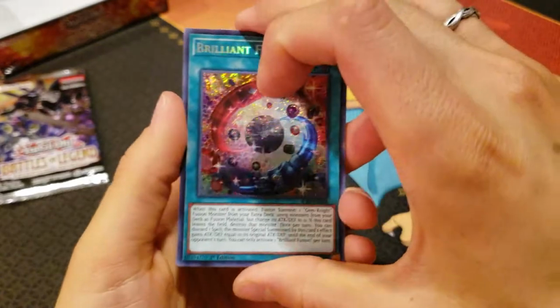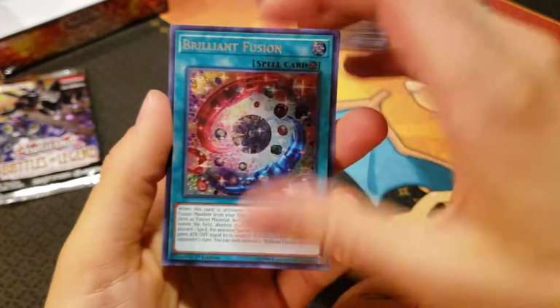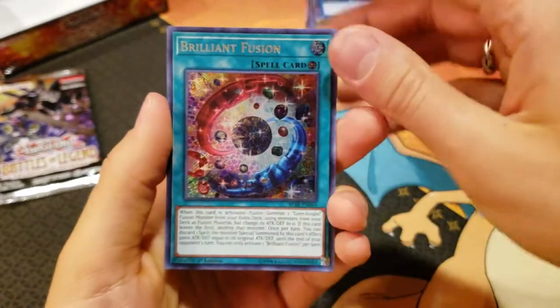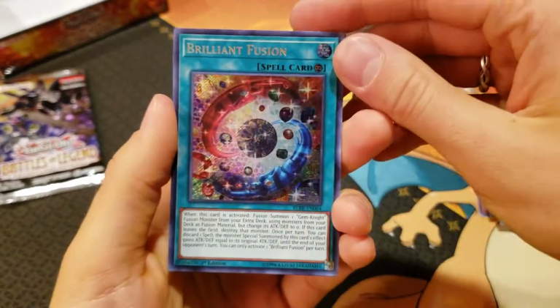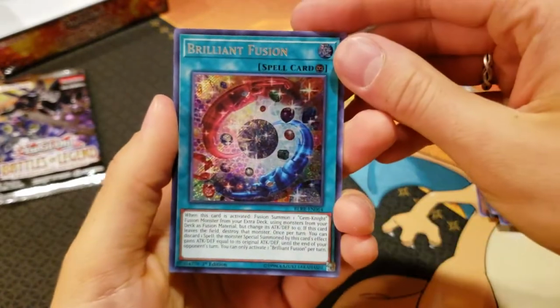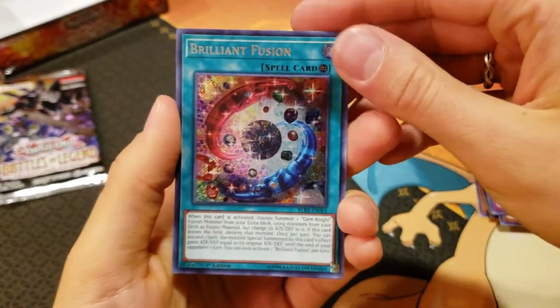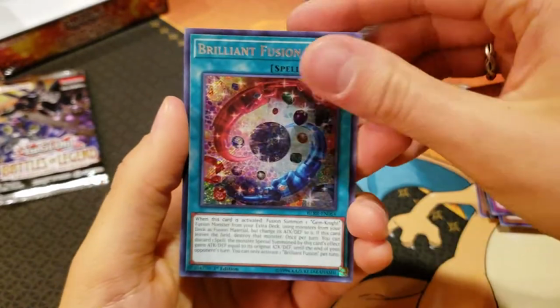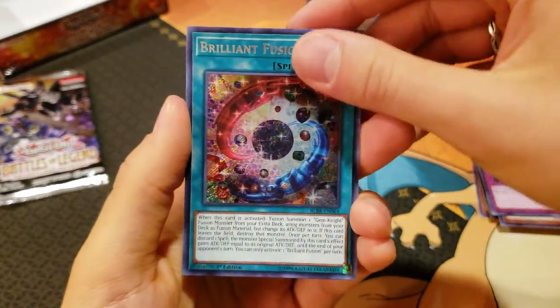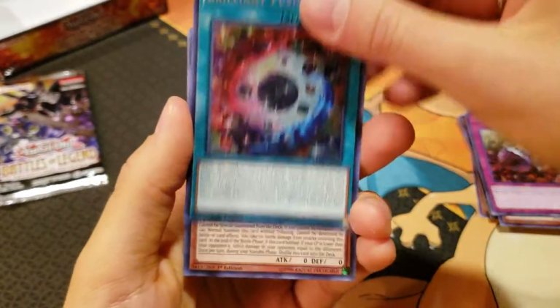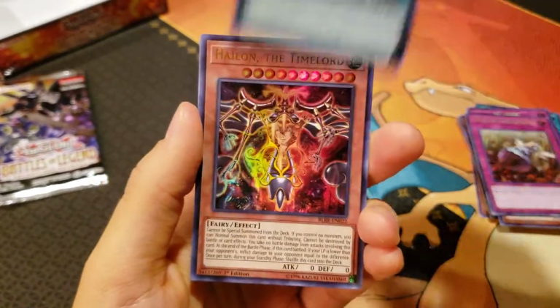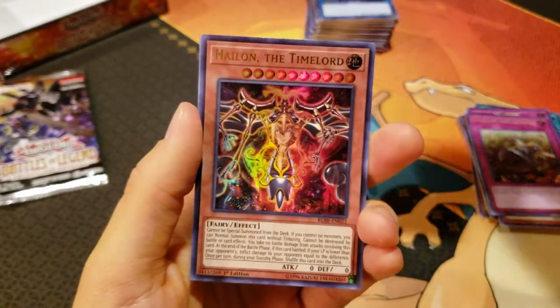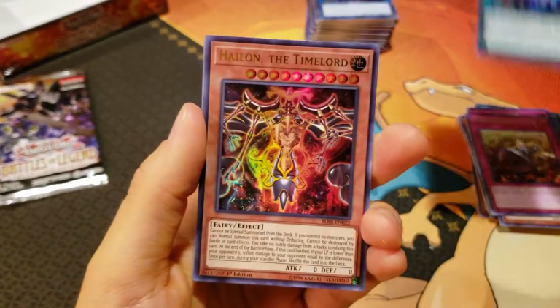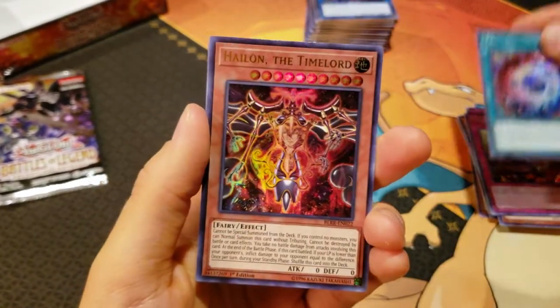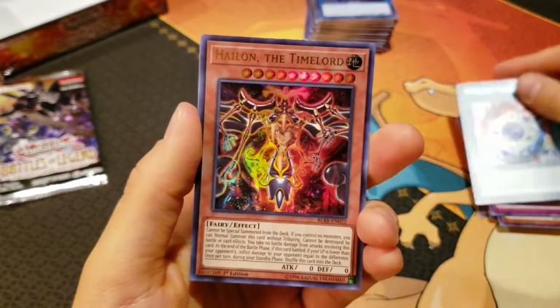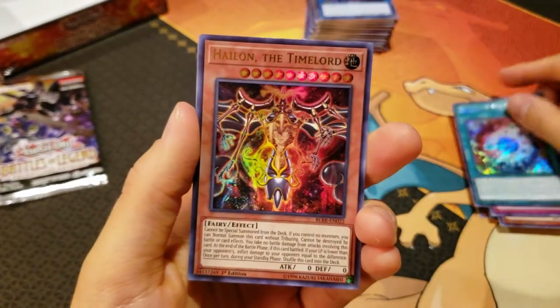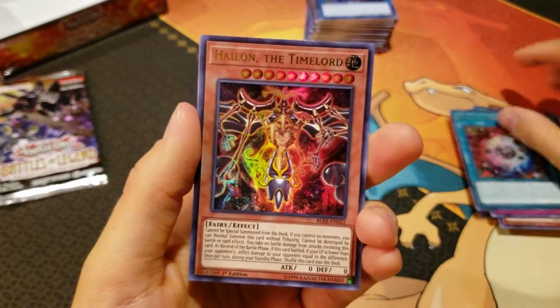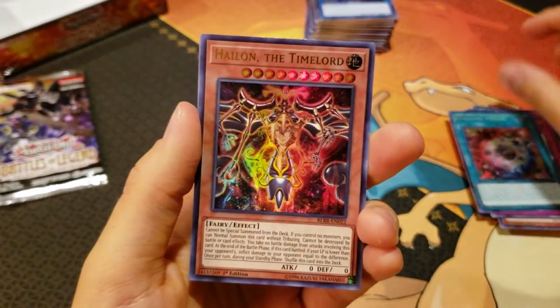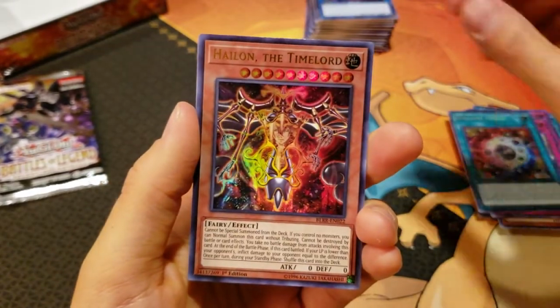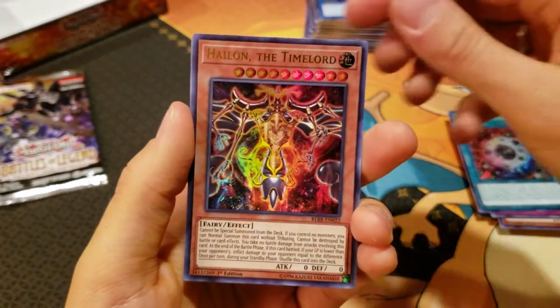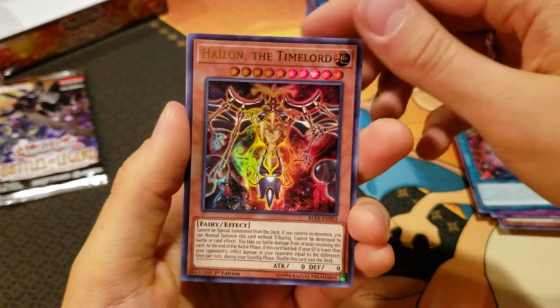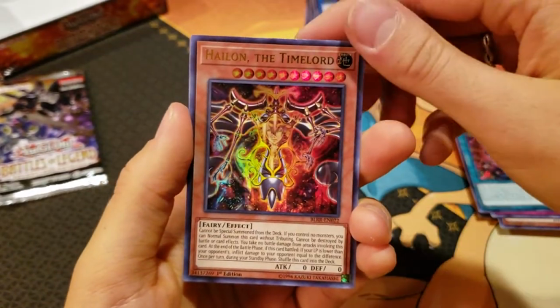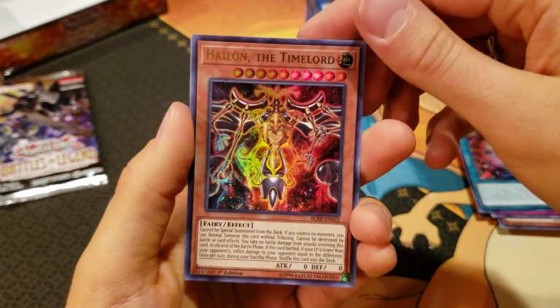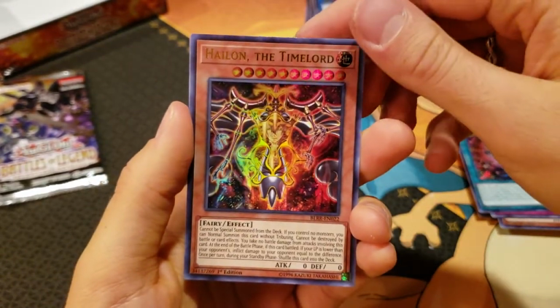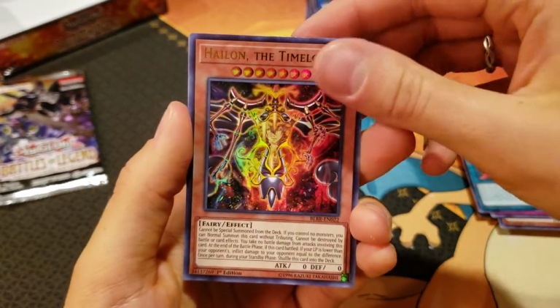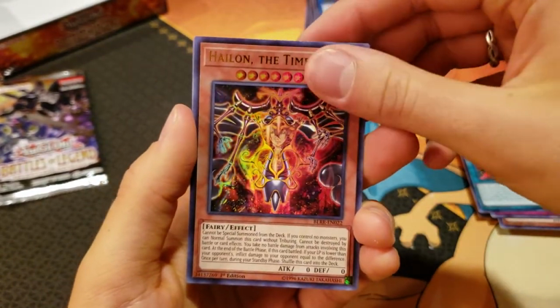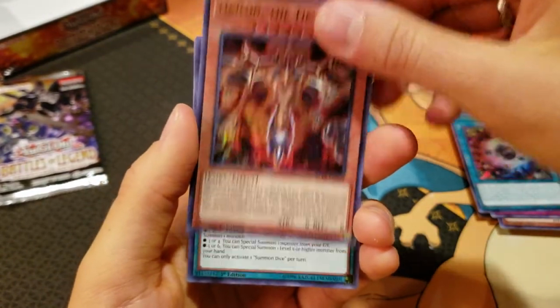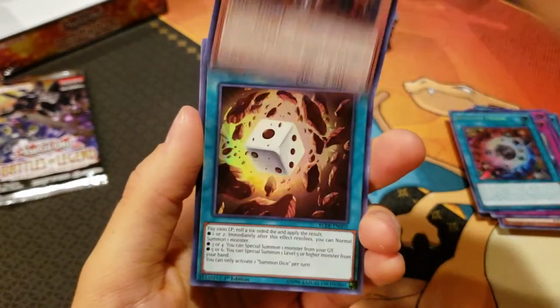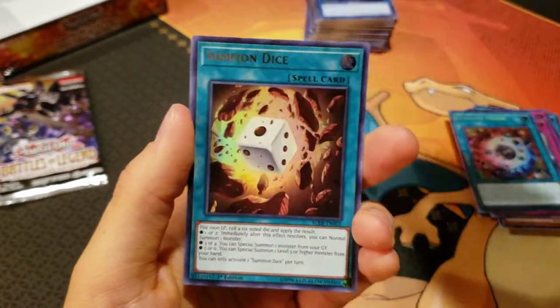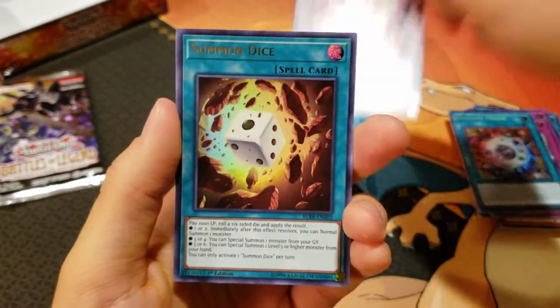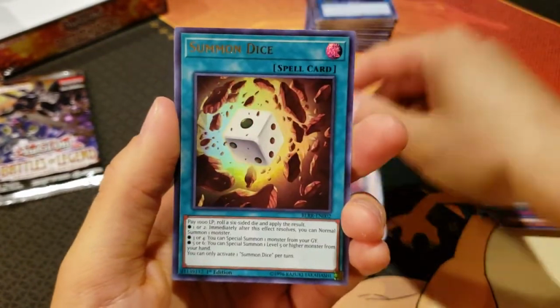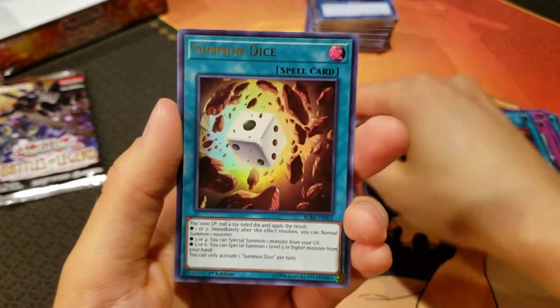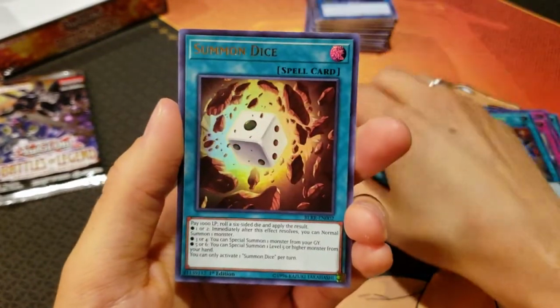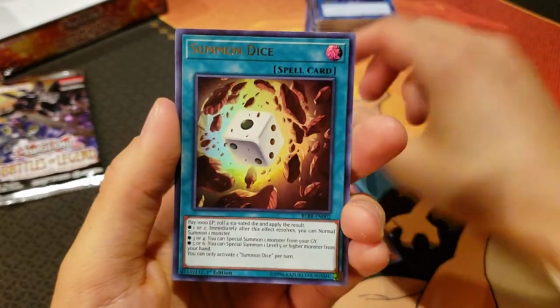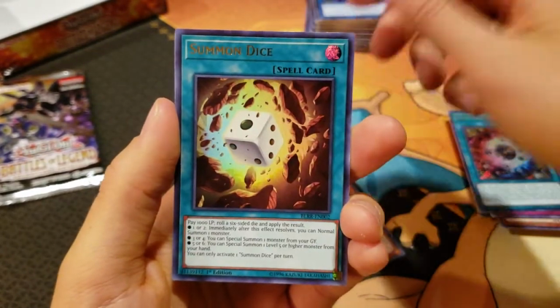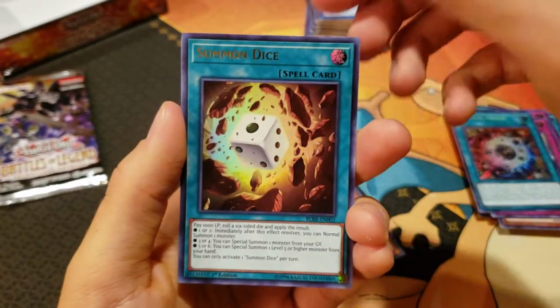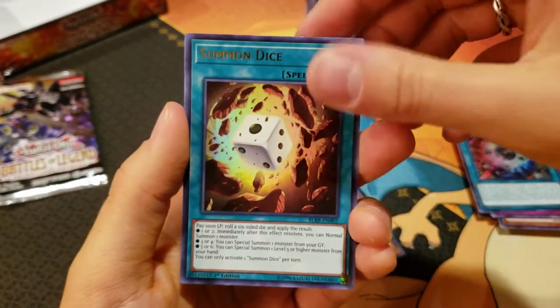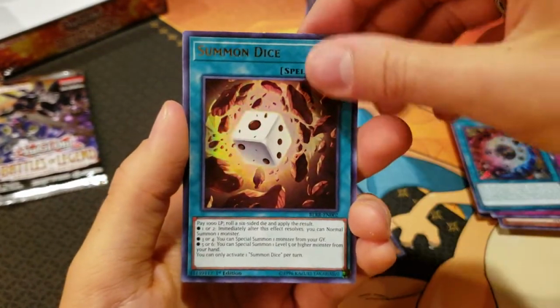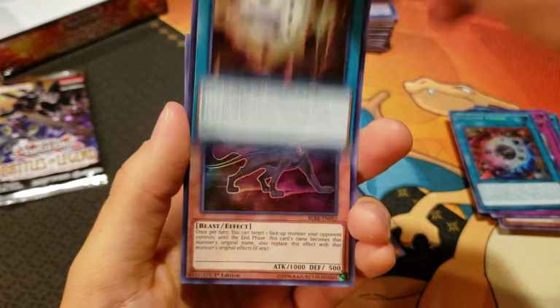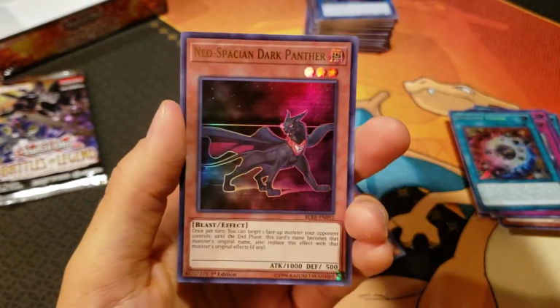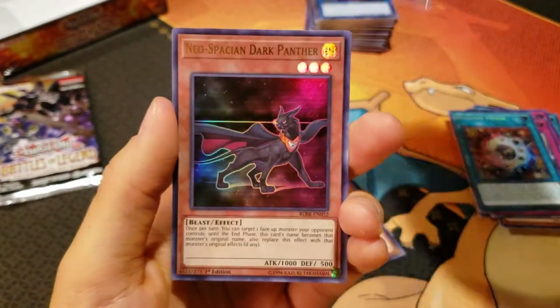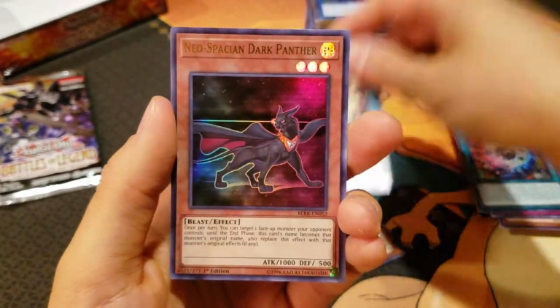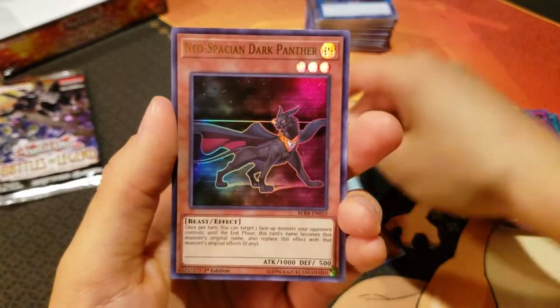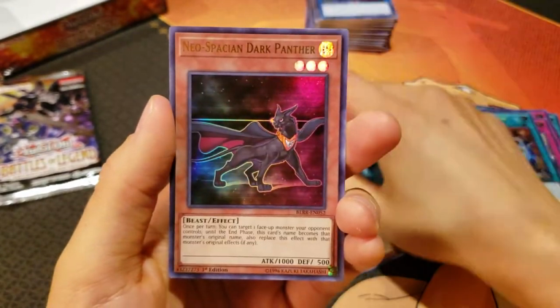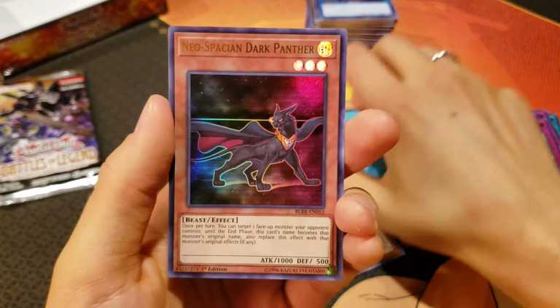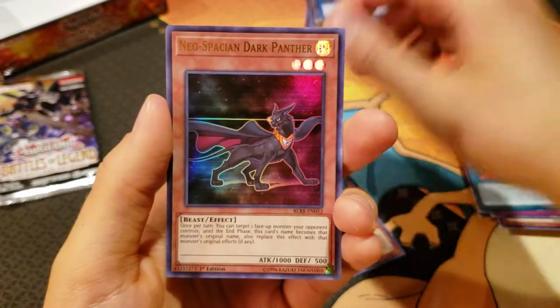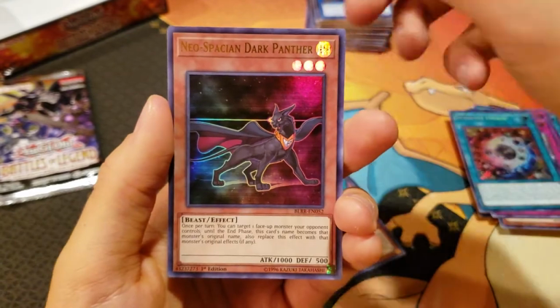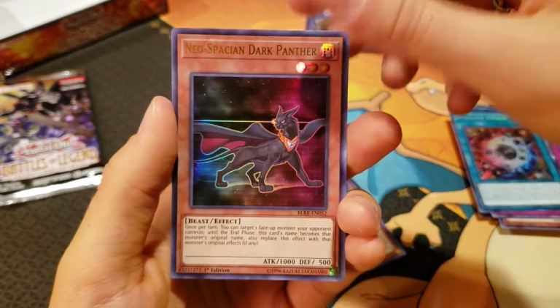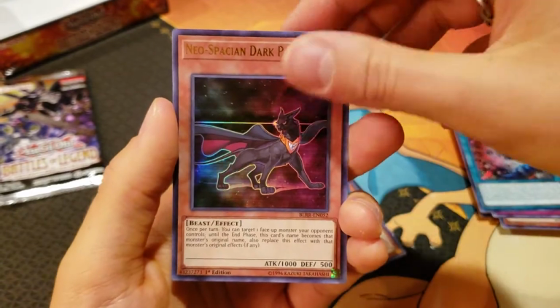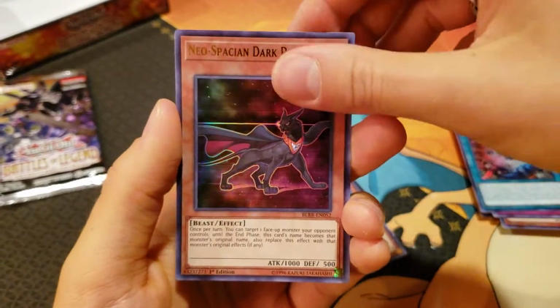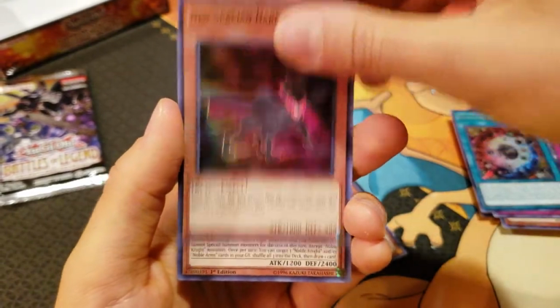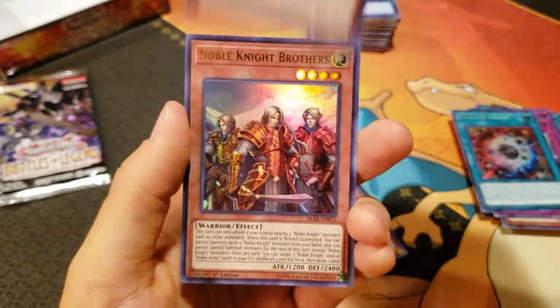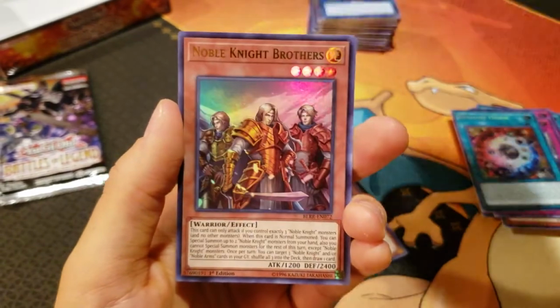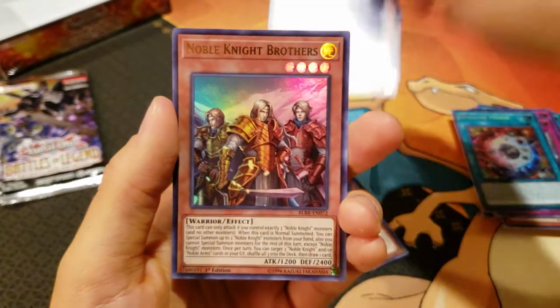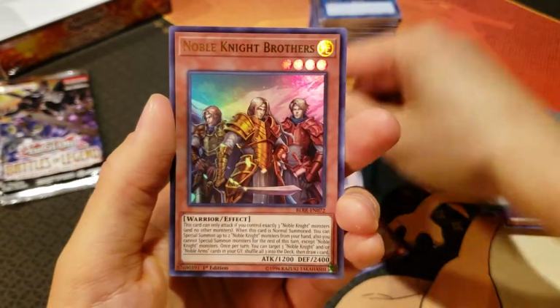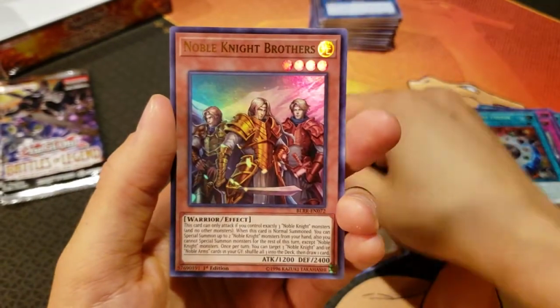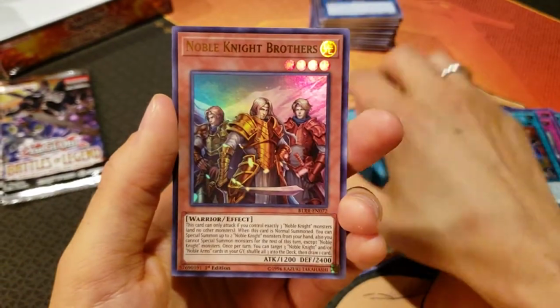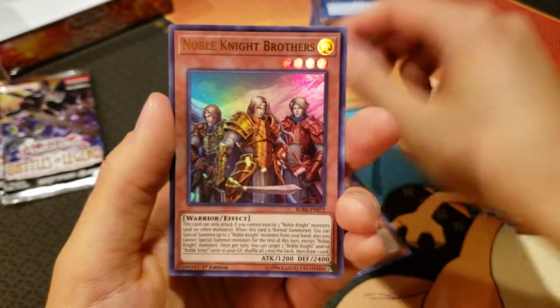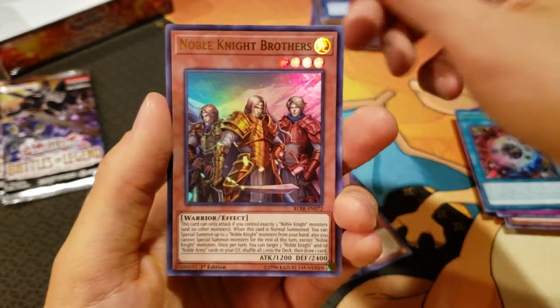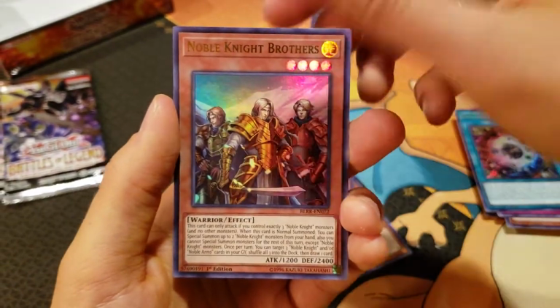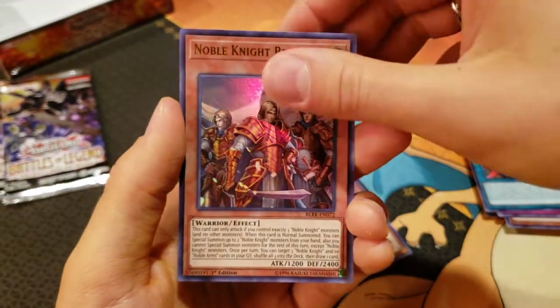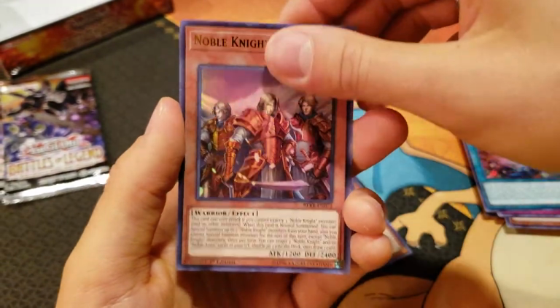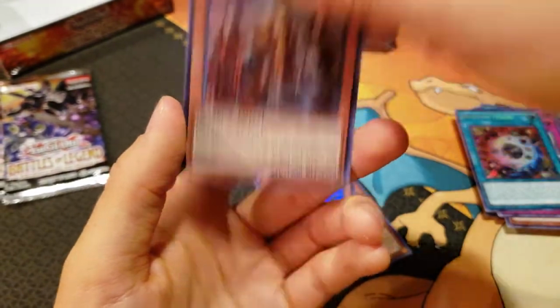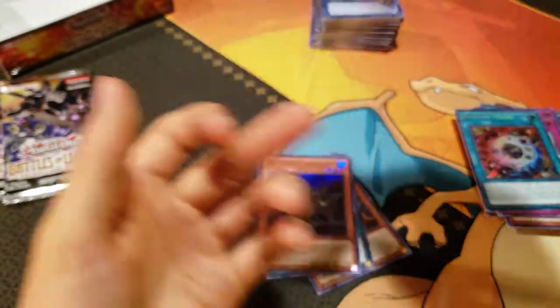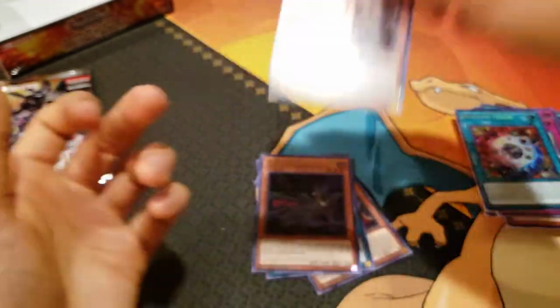We have another Brilliant Fusion, Haleon the Time Lord, Summon Dice, Neospatian Dark Panther, and a Noble Knight Brothers.